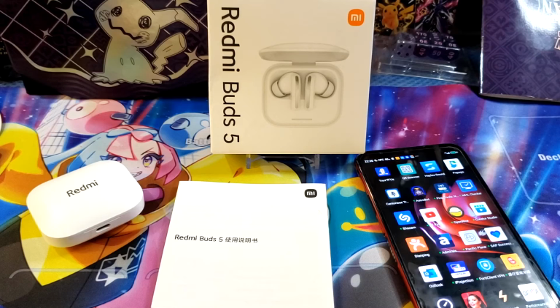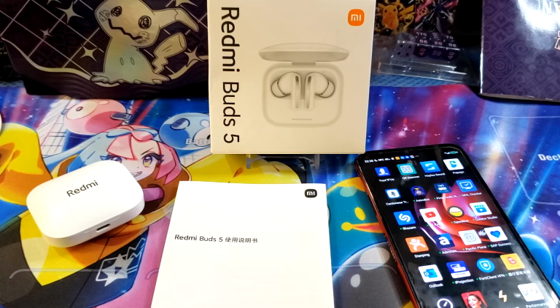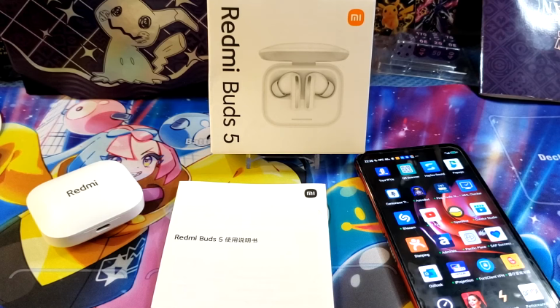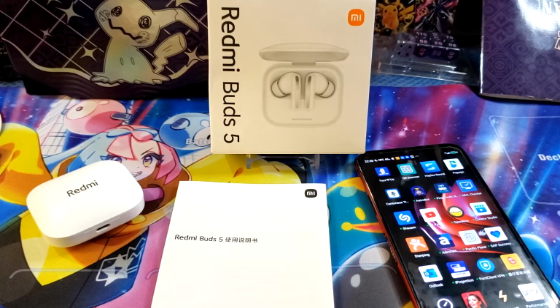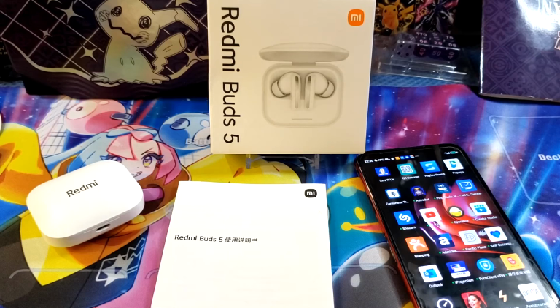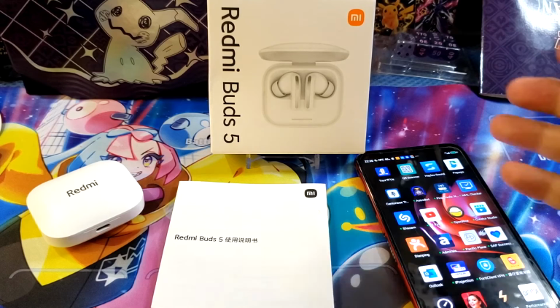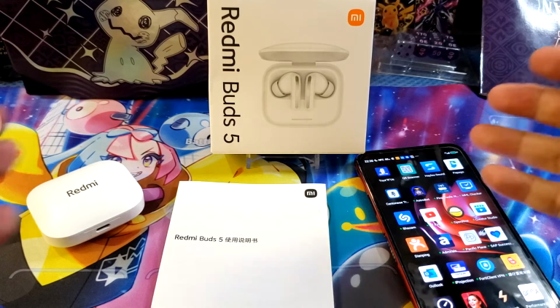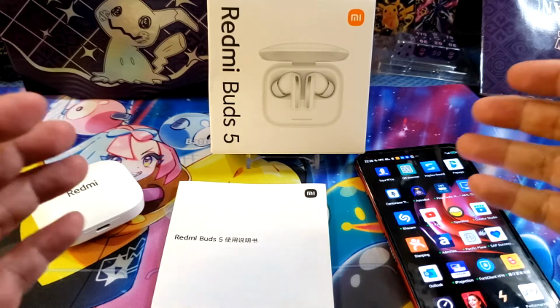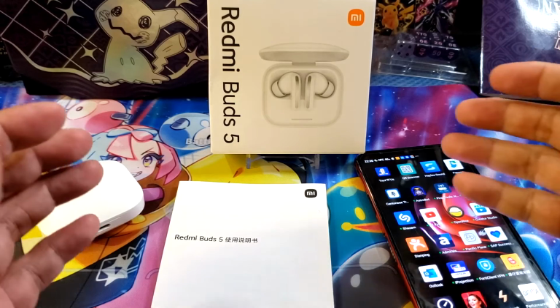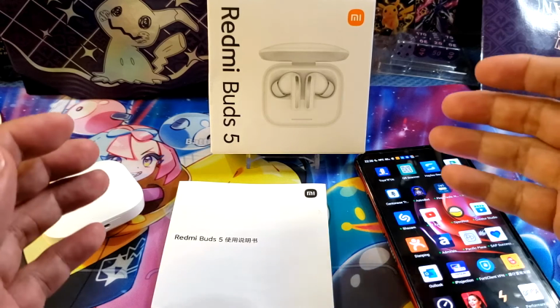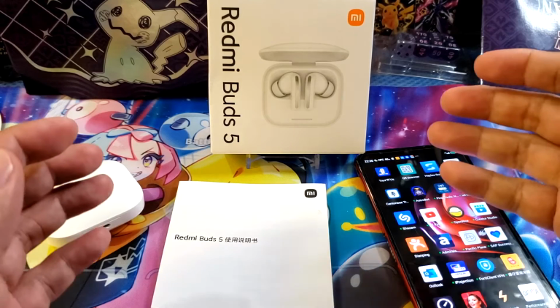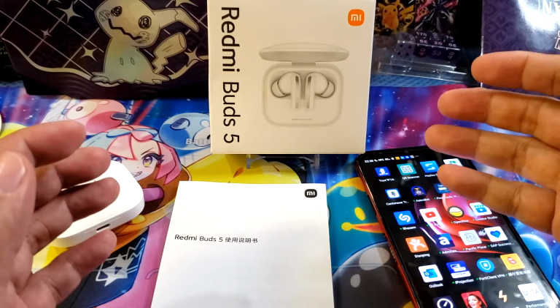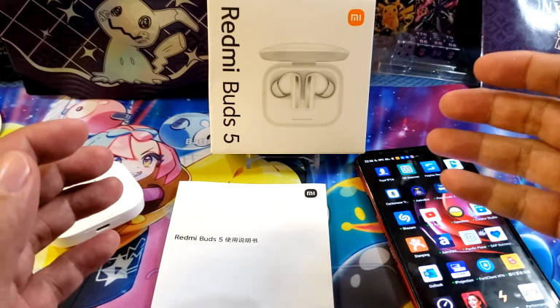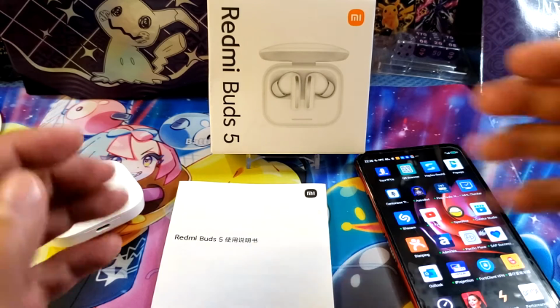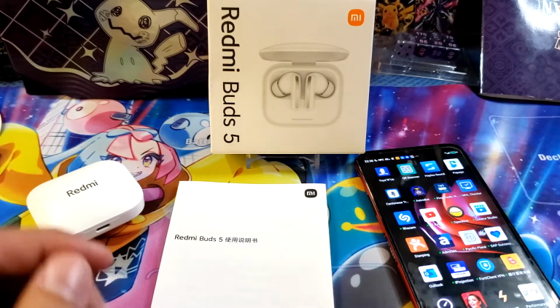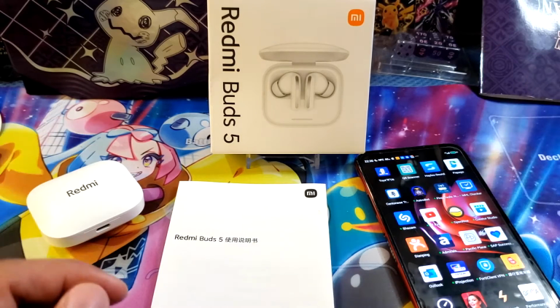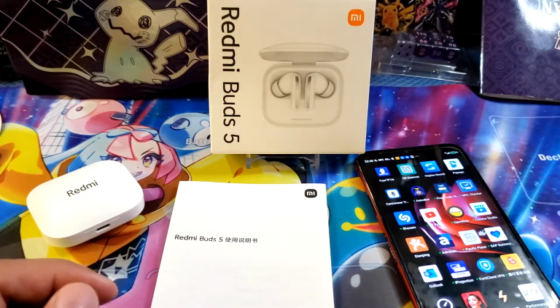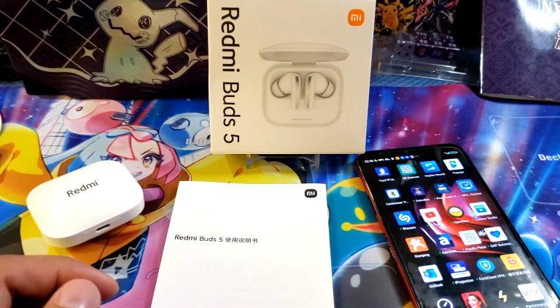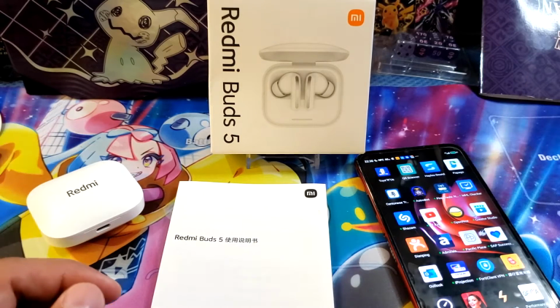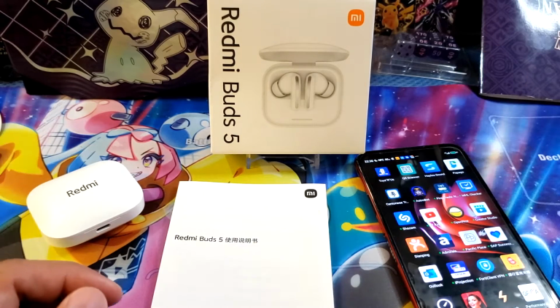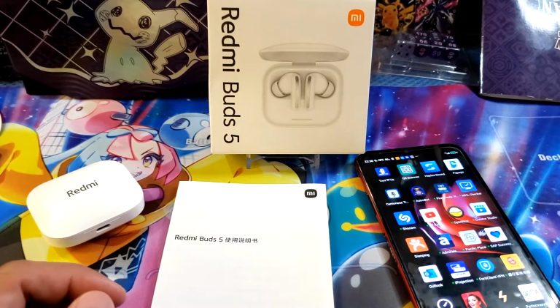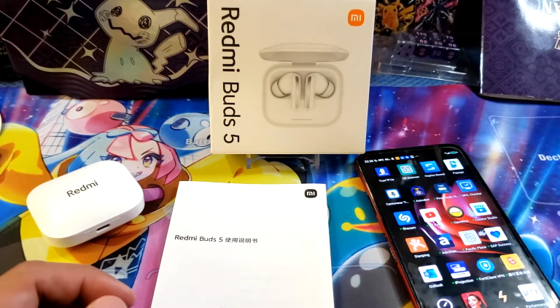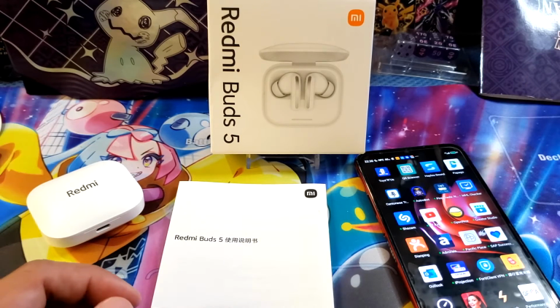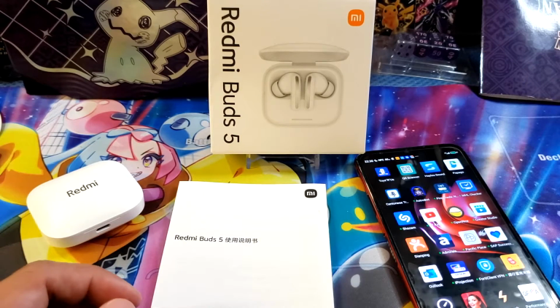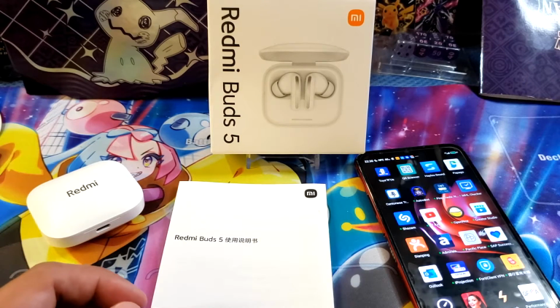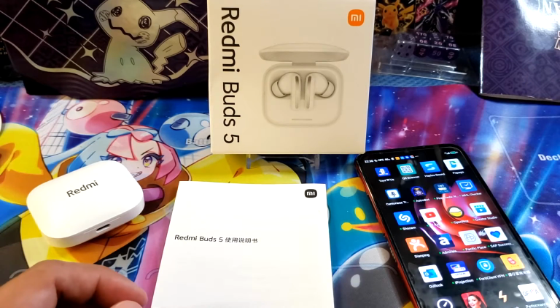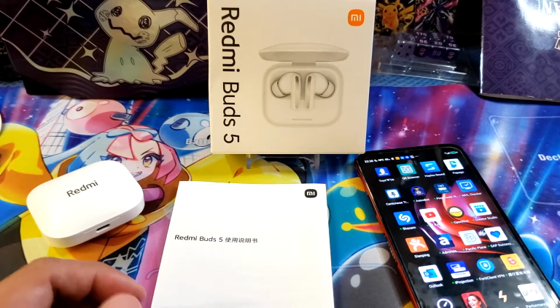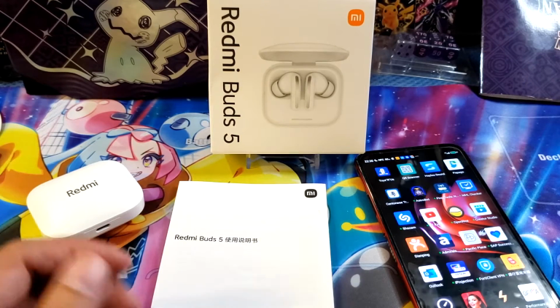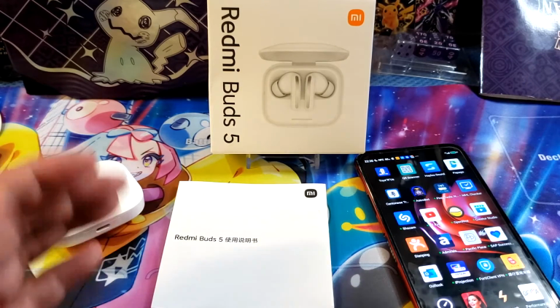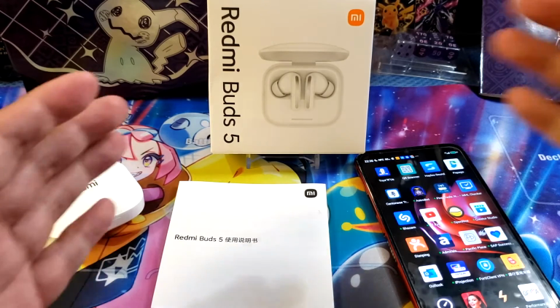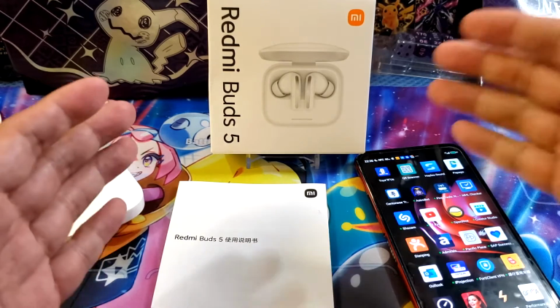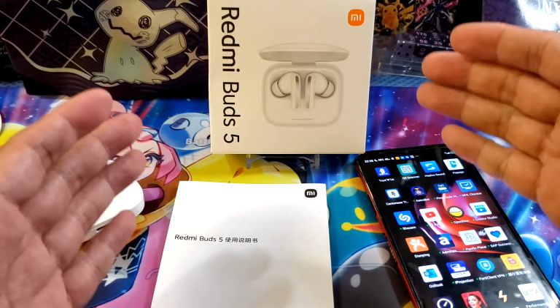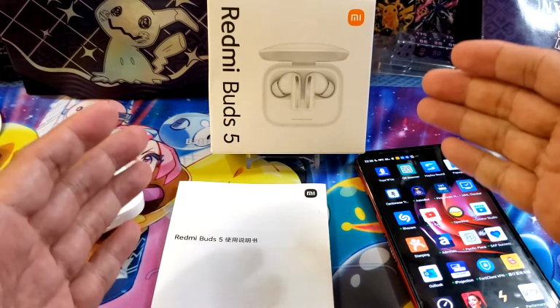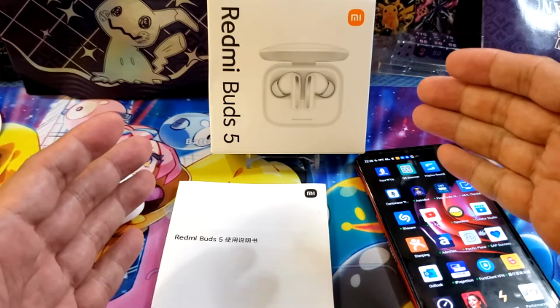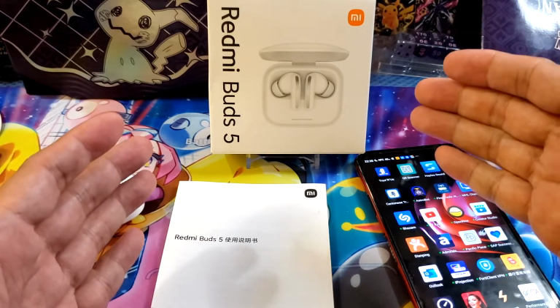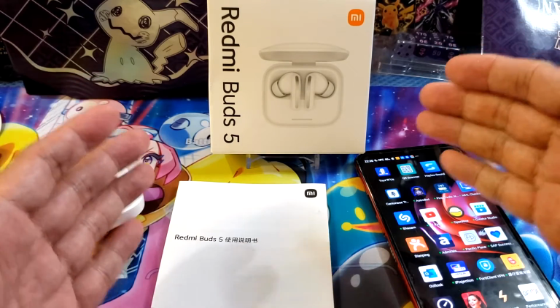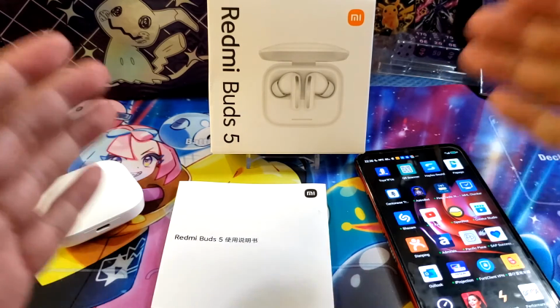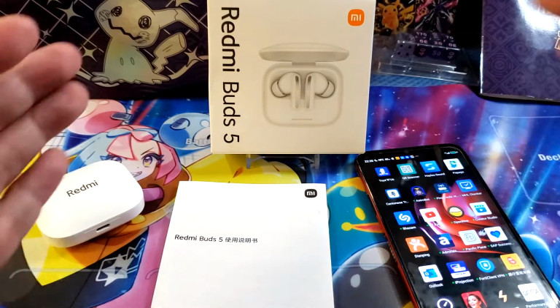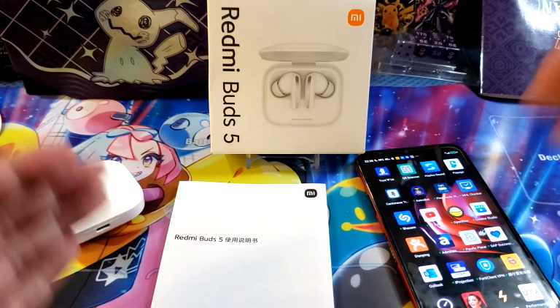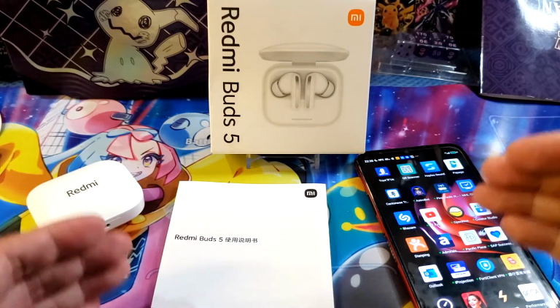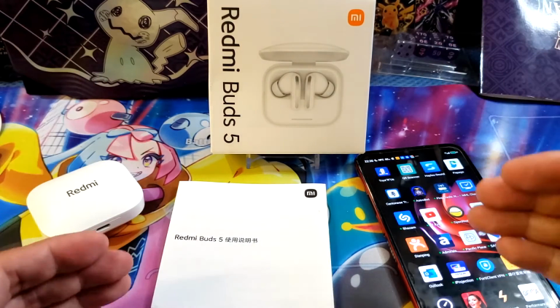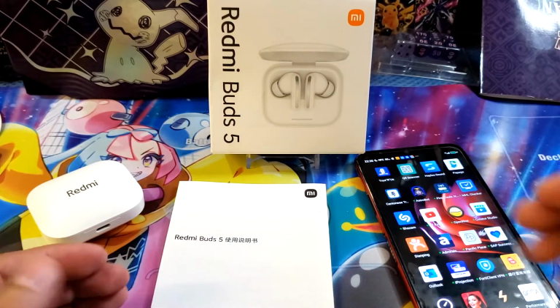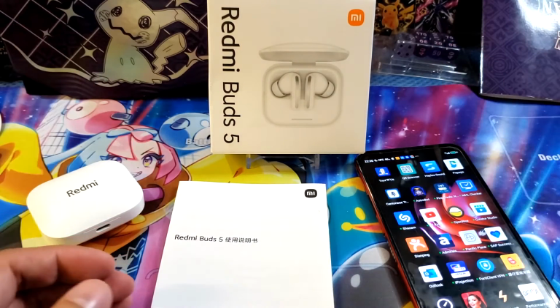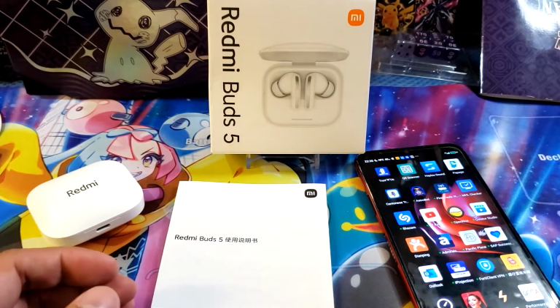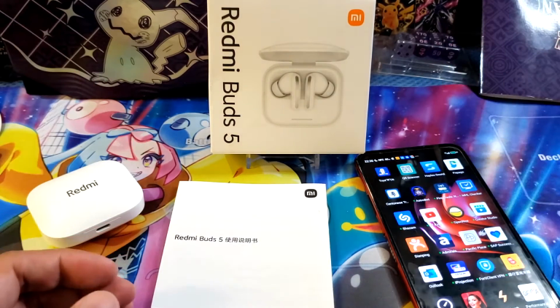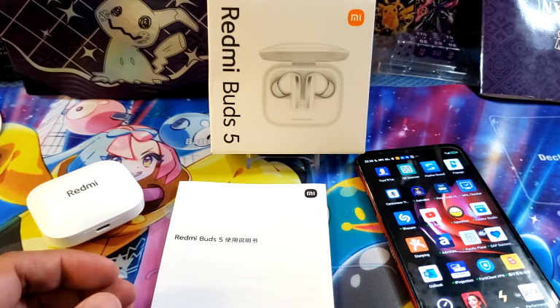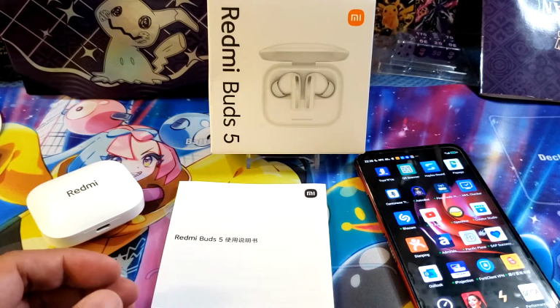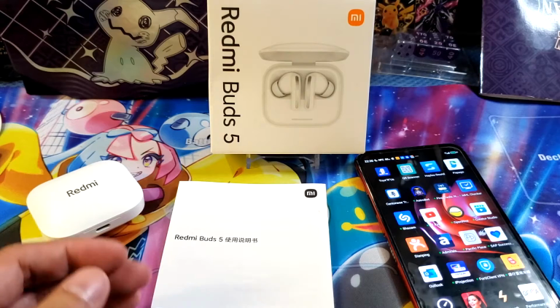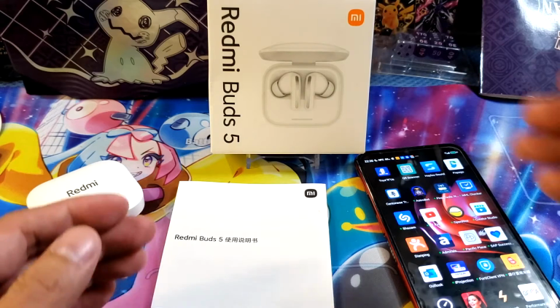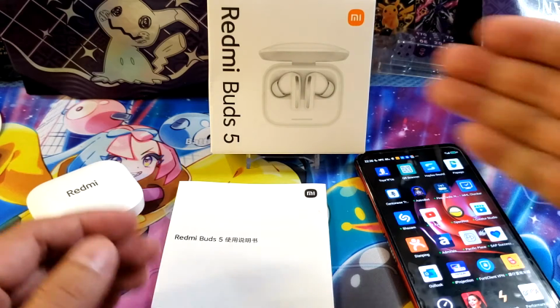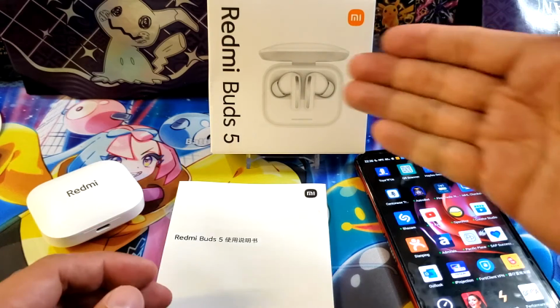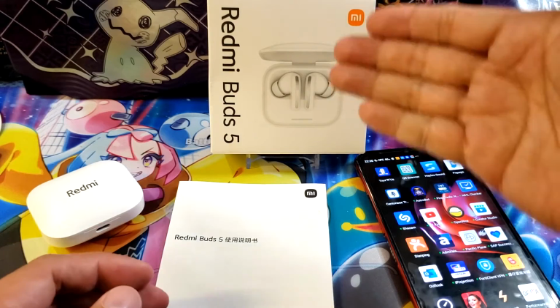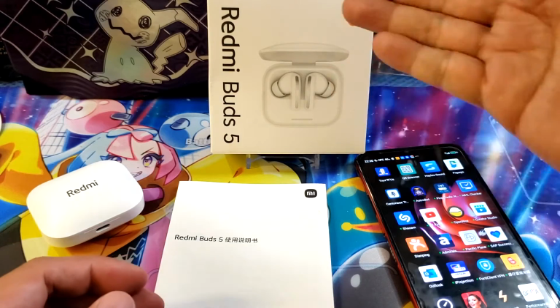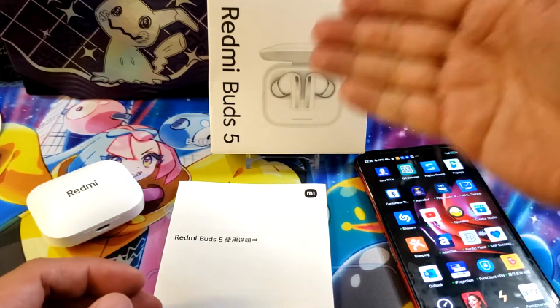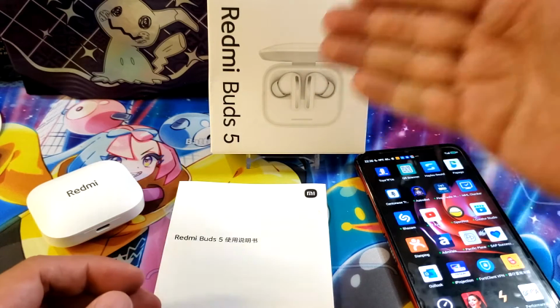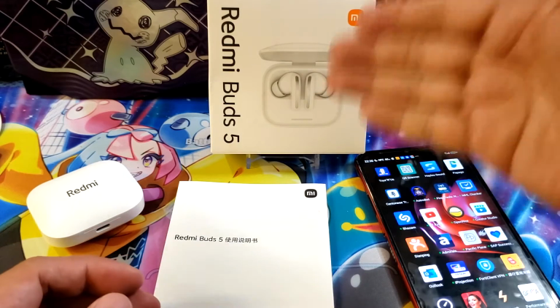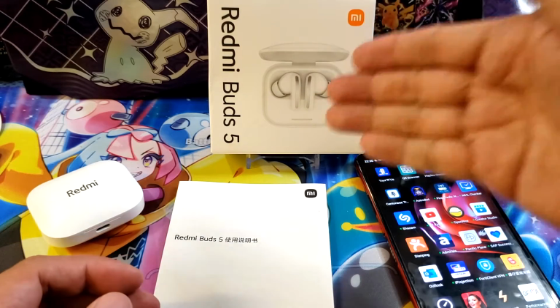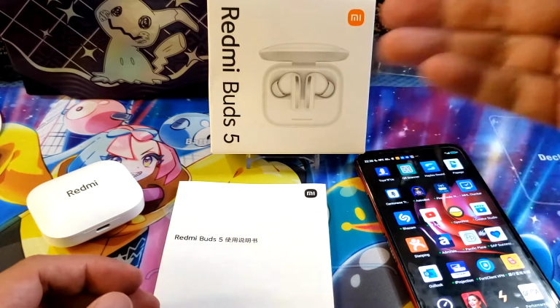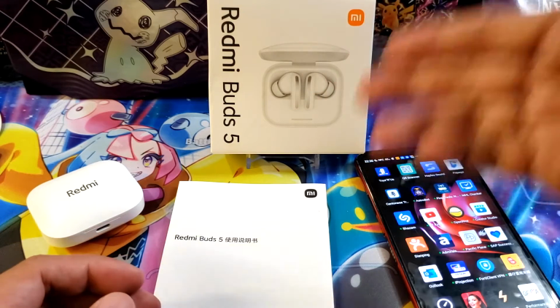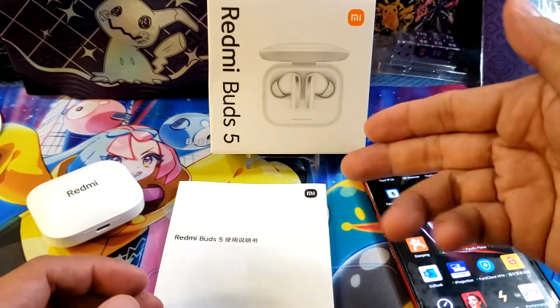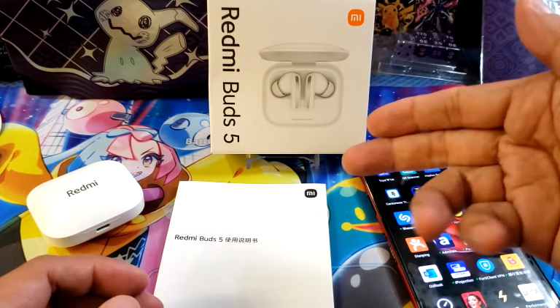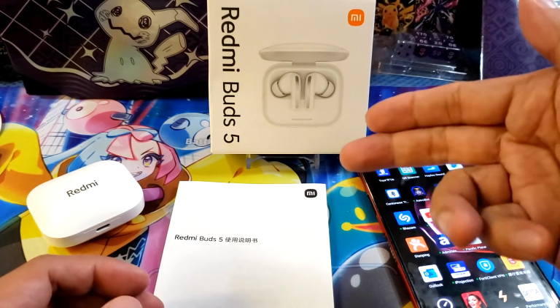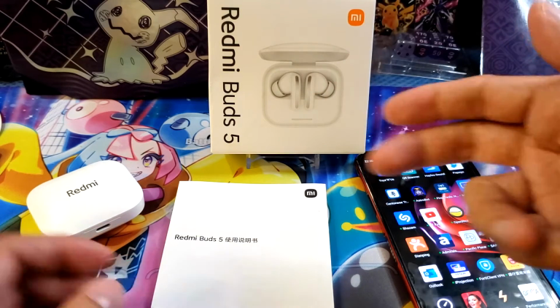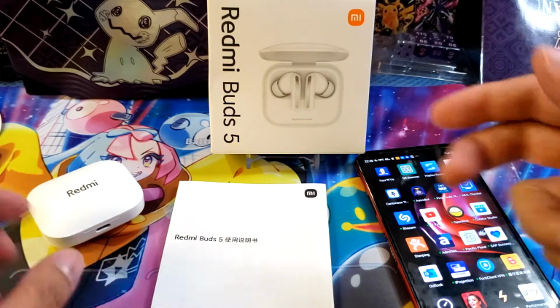What's going on guys? This is me Ying and welcome back to my channel. Today we're going to make a video on how to connect your Redmi Buds 5.